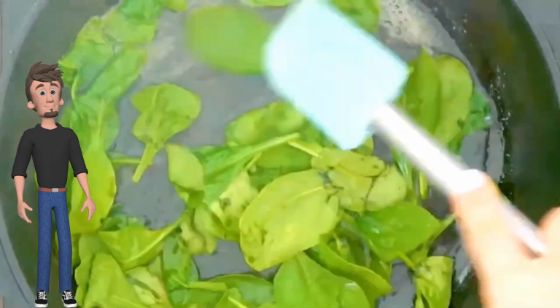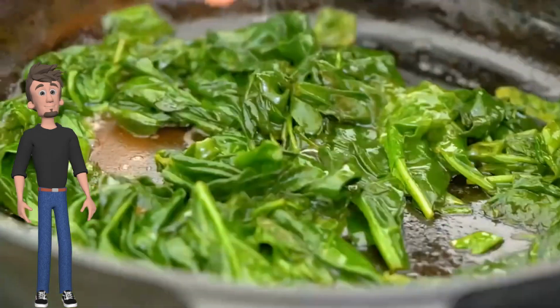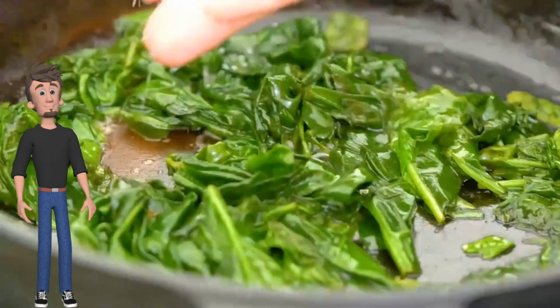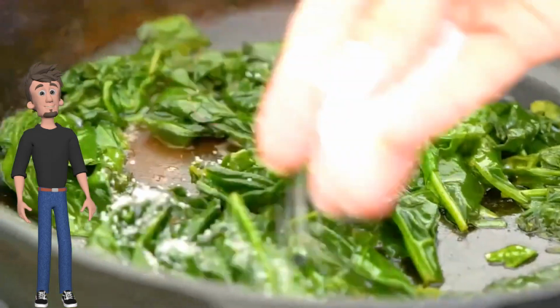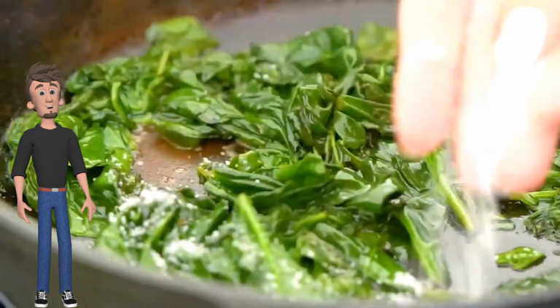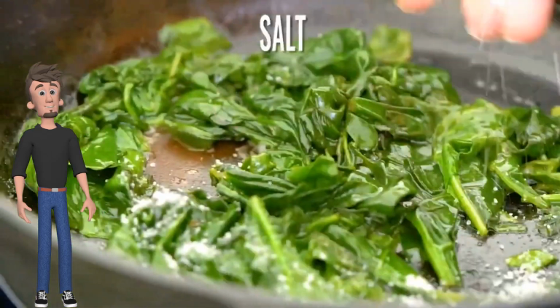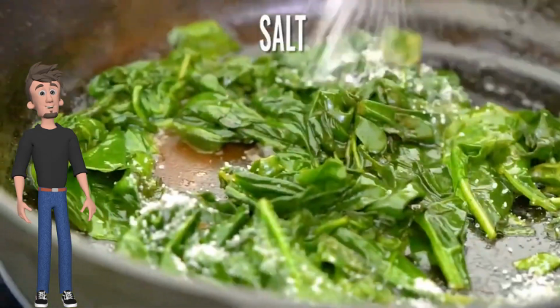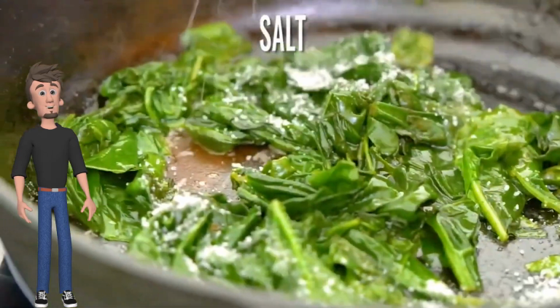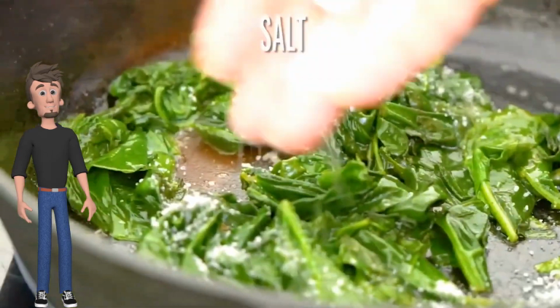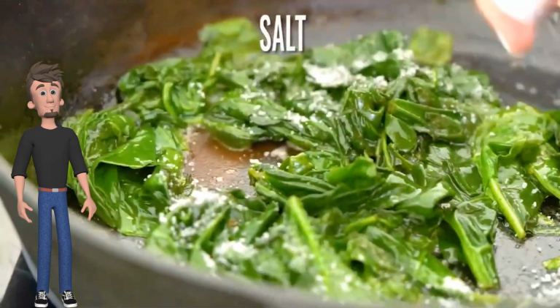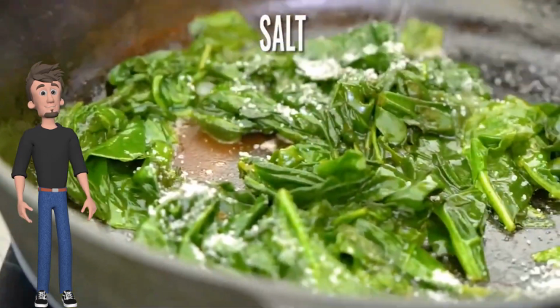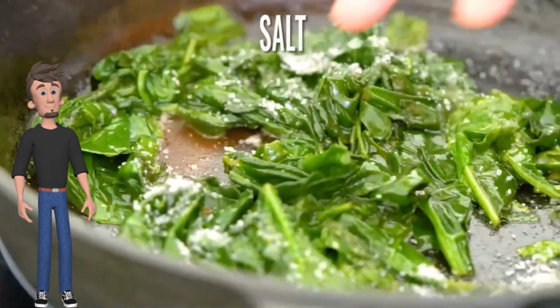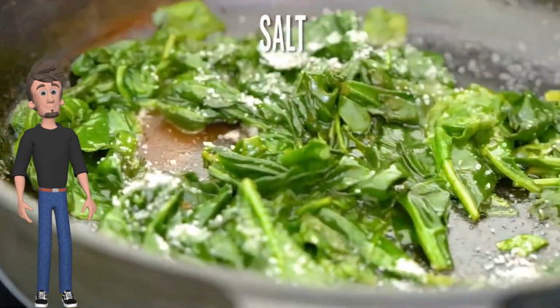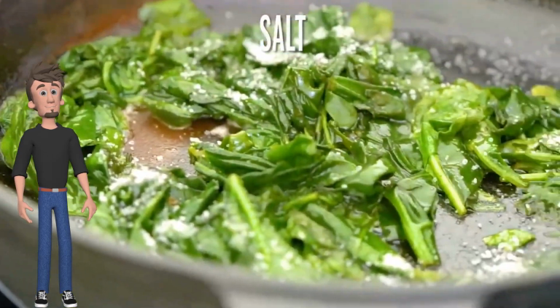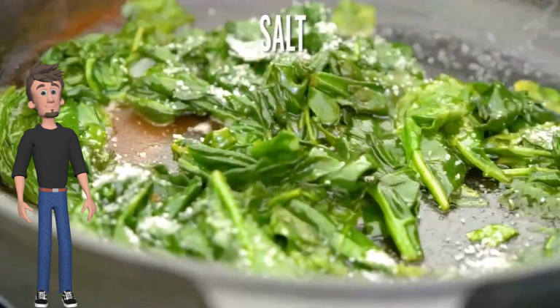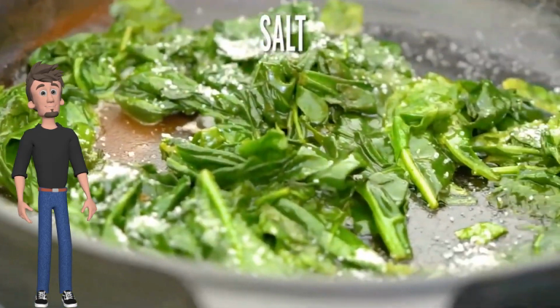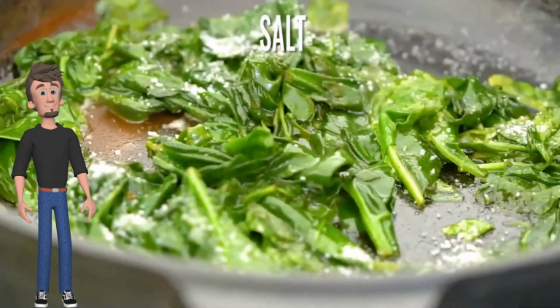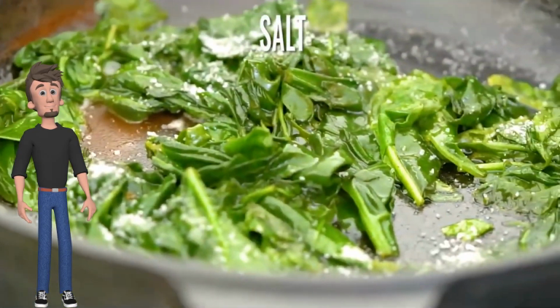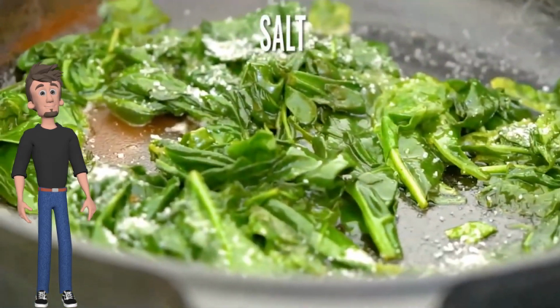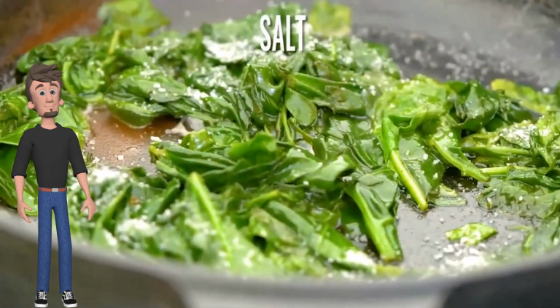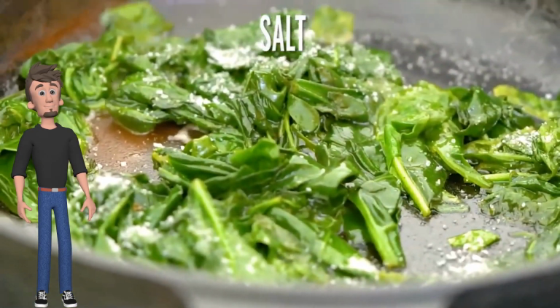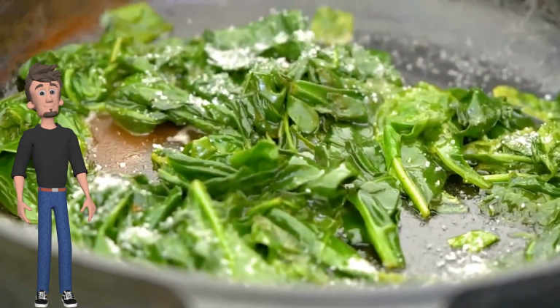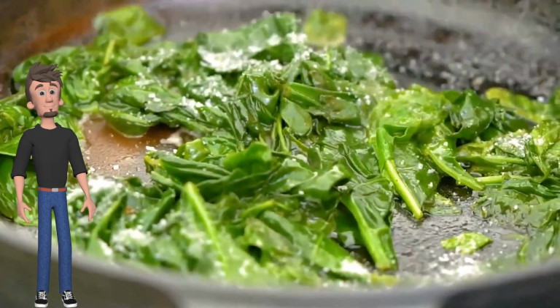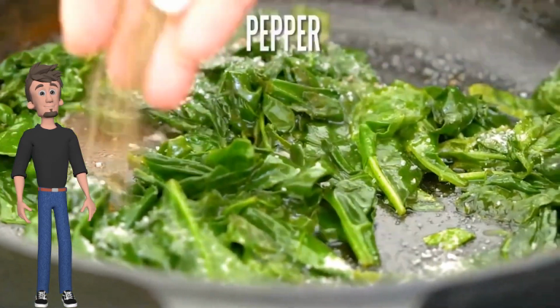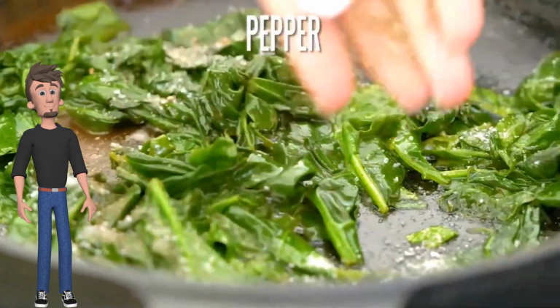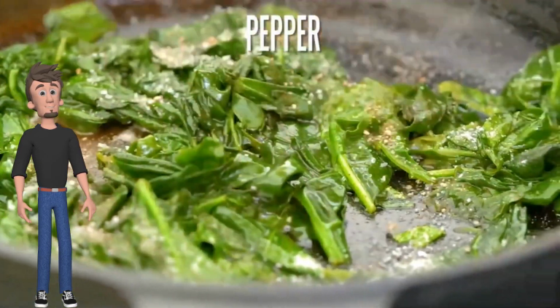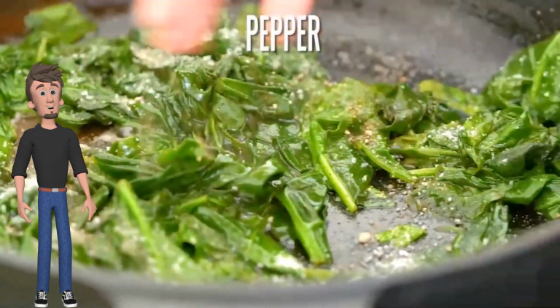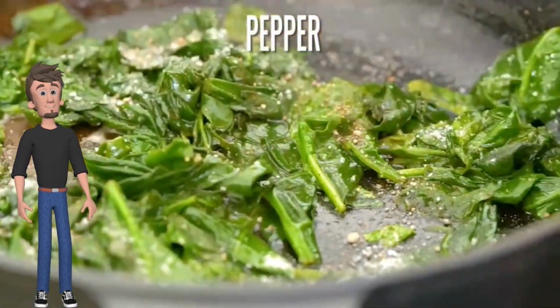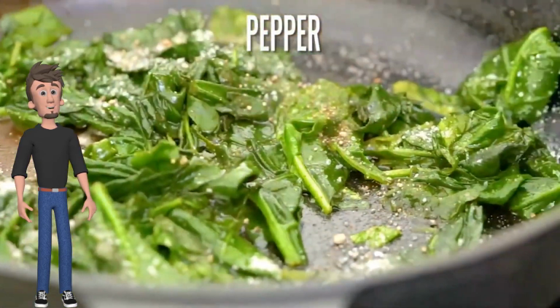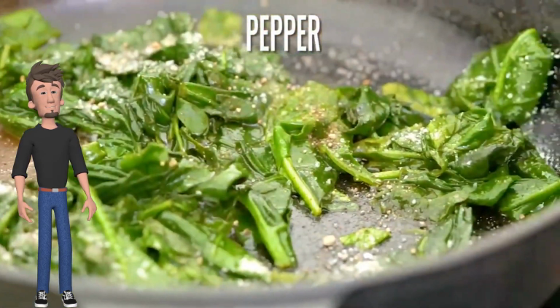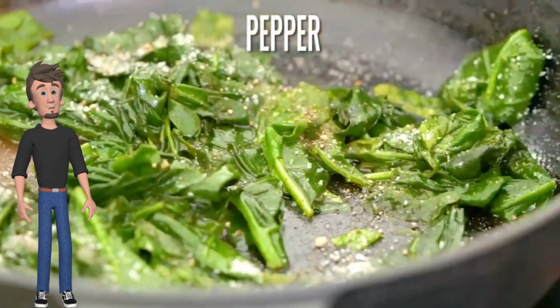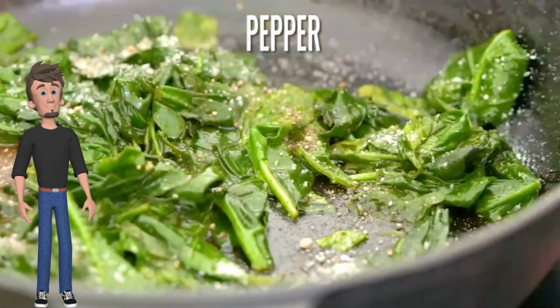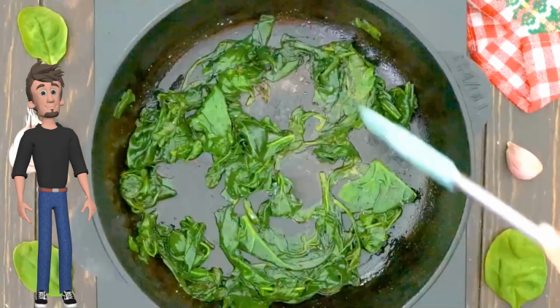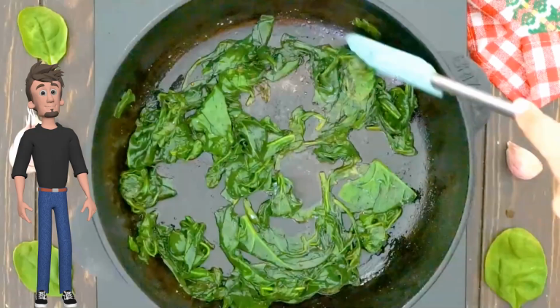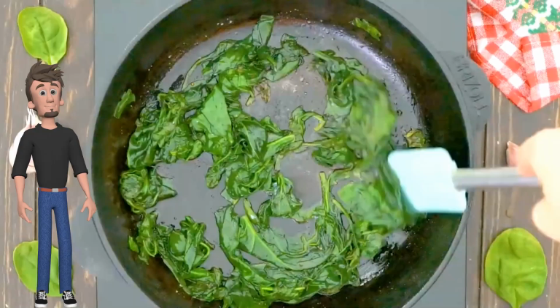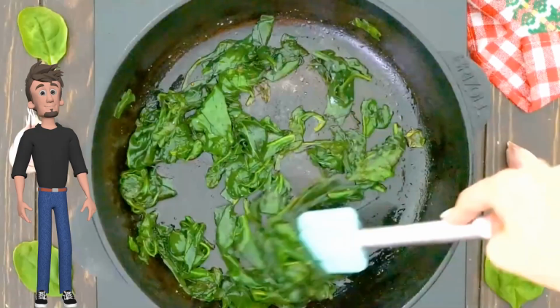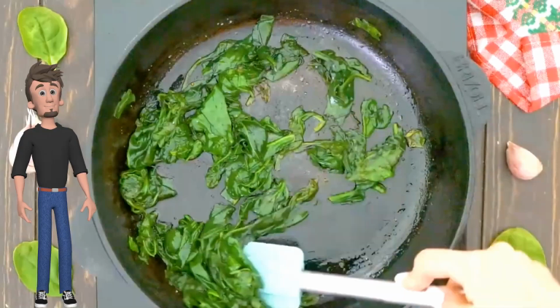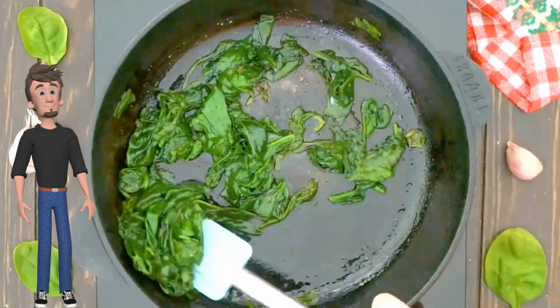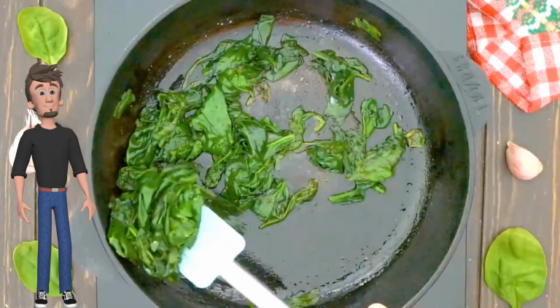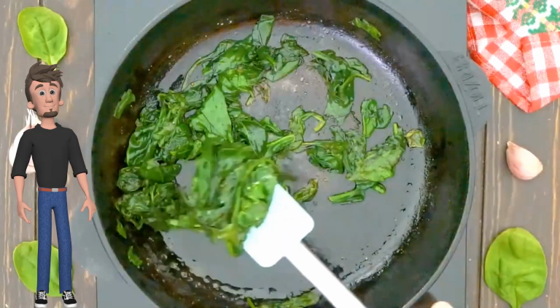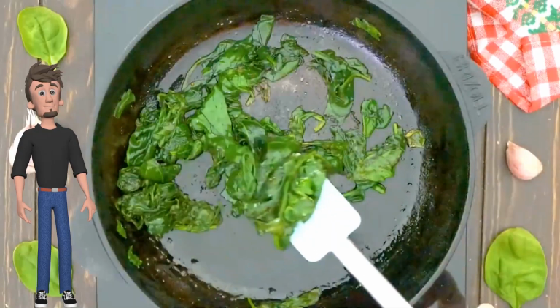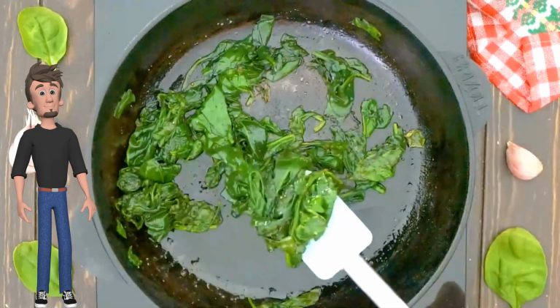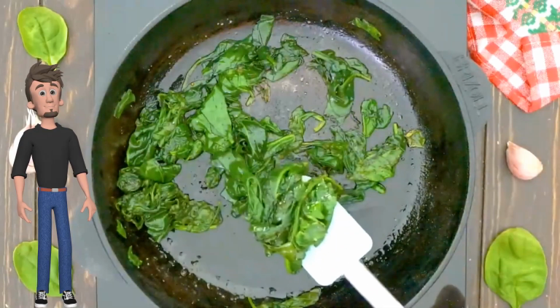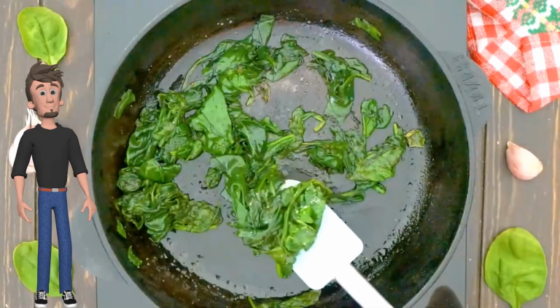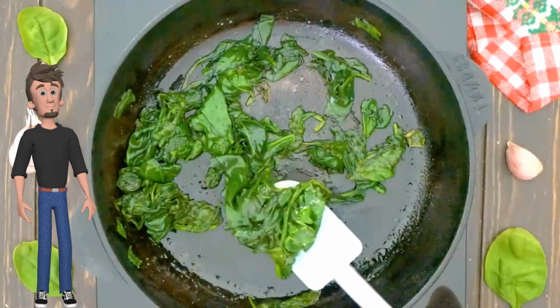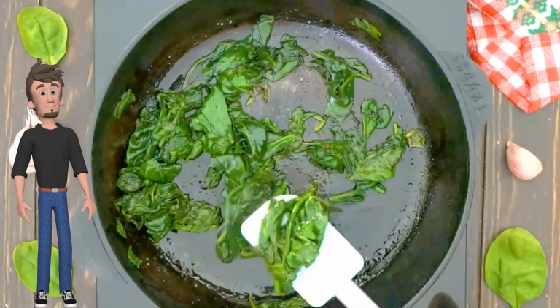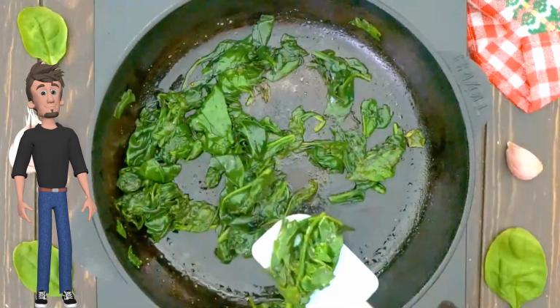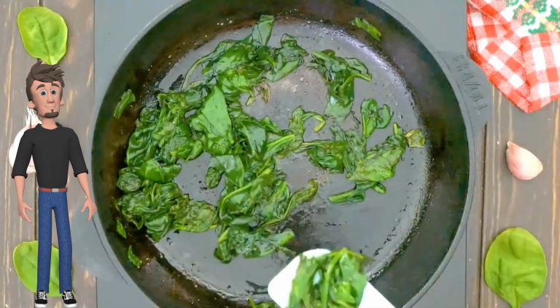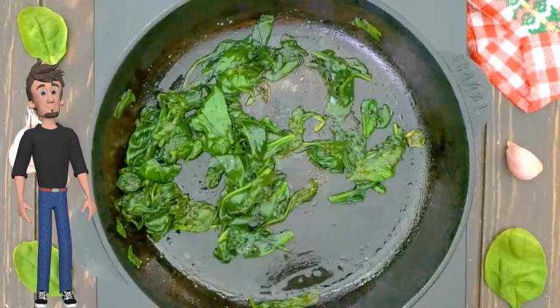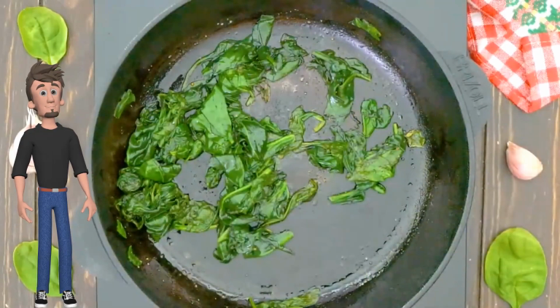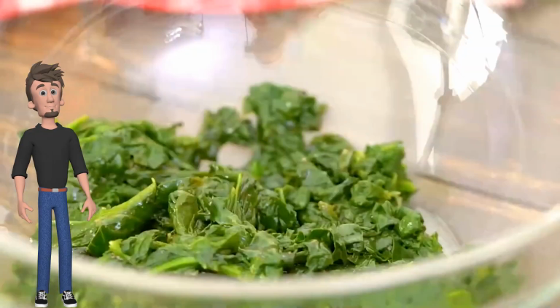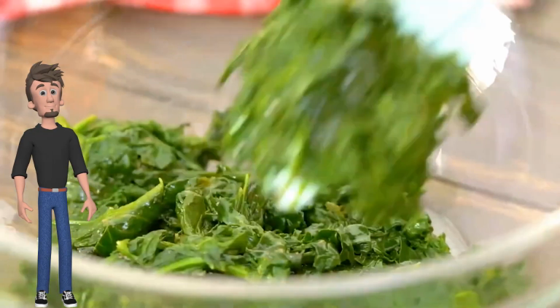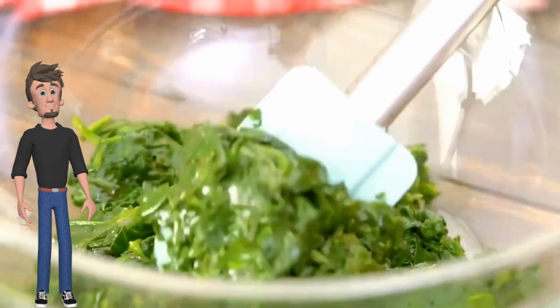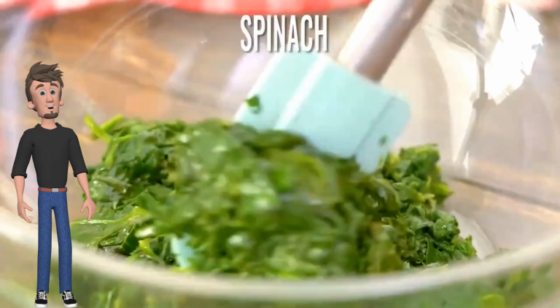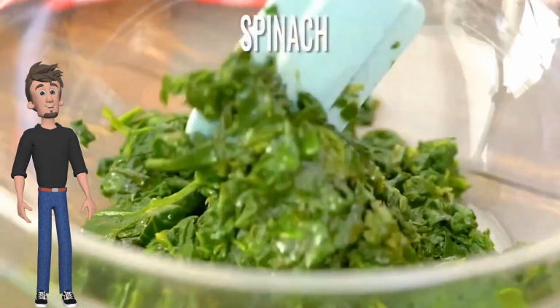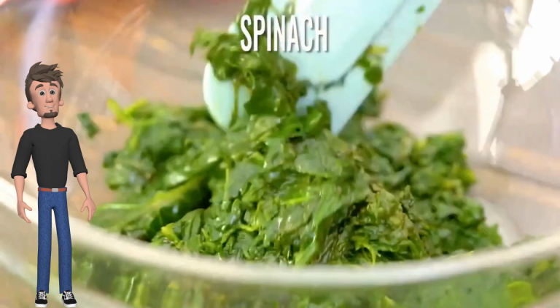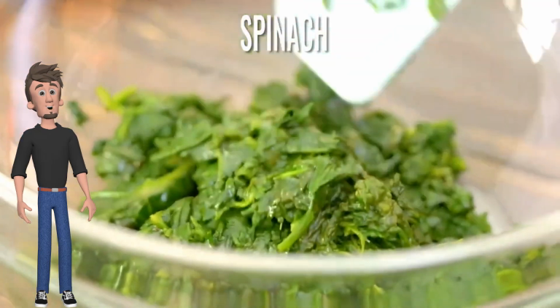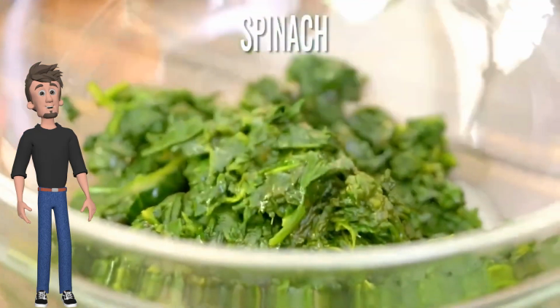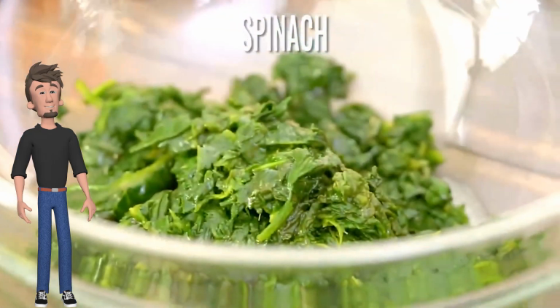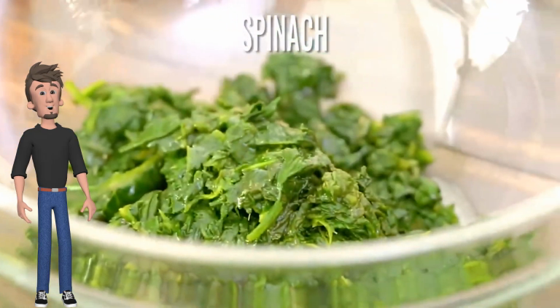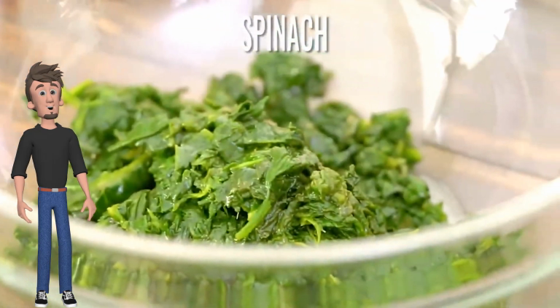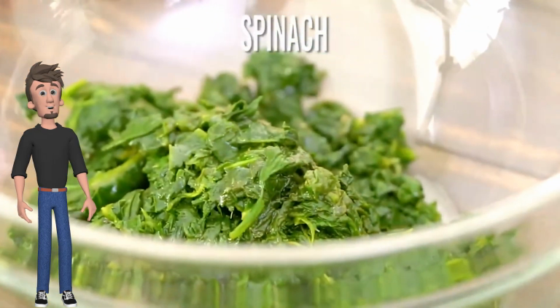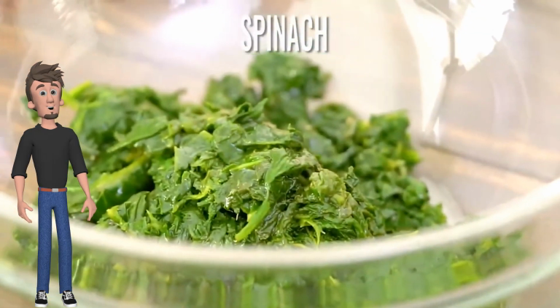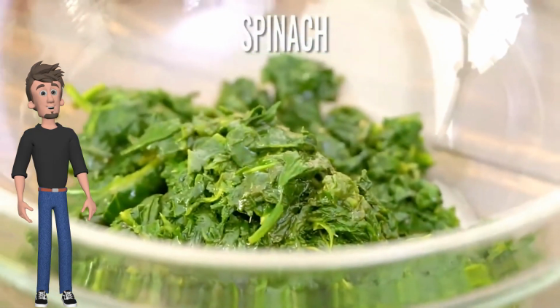Add salt, add pepper, then add the spinach to a bowl.